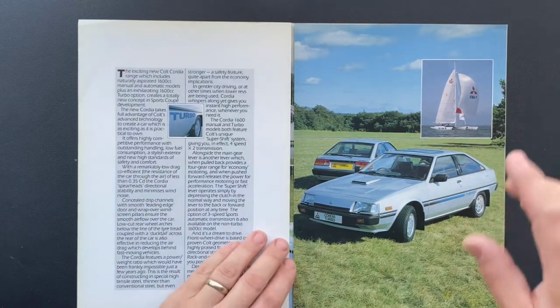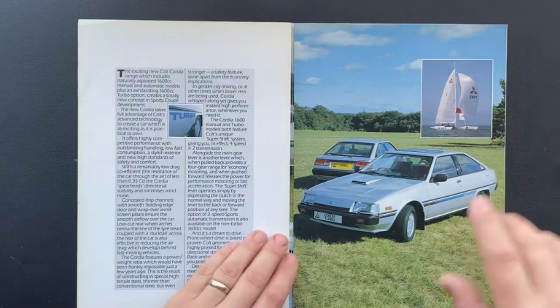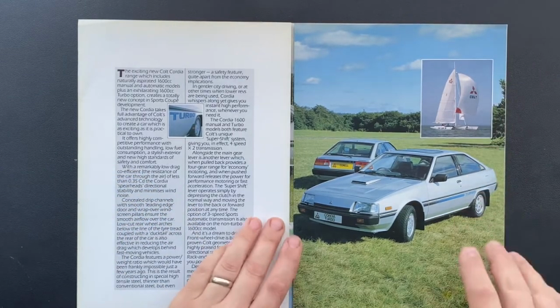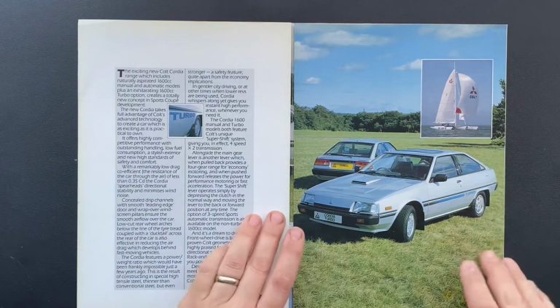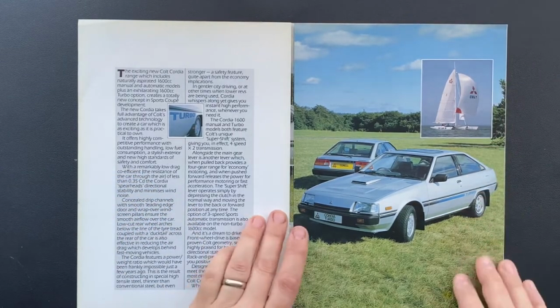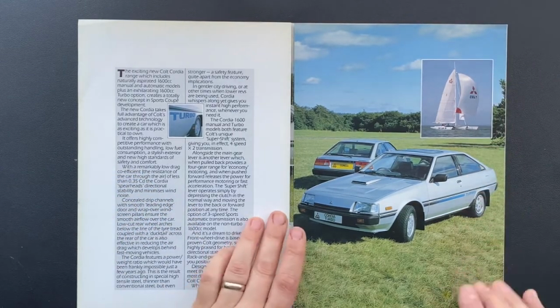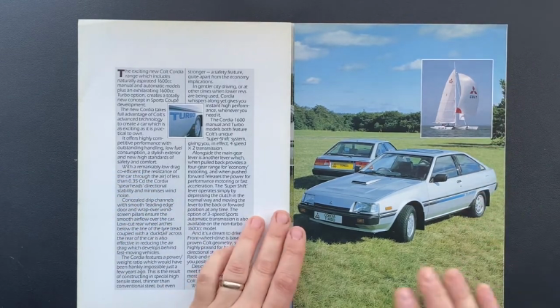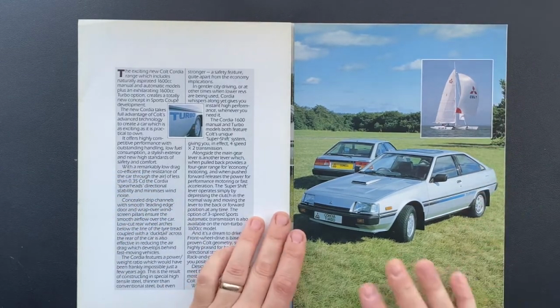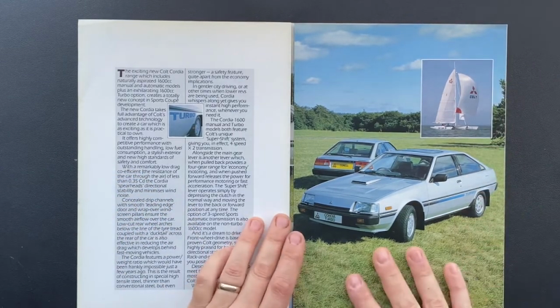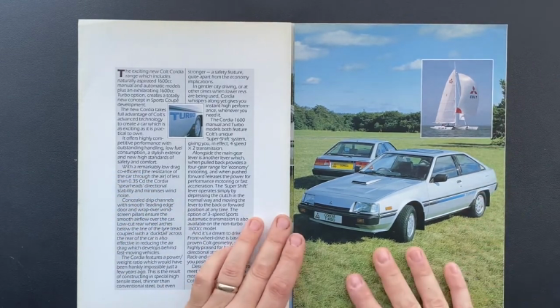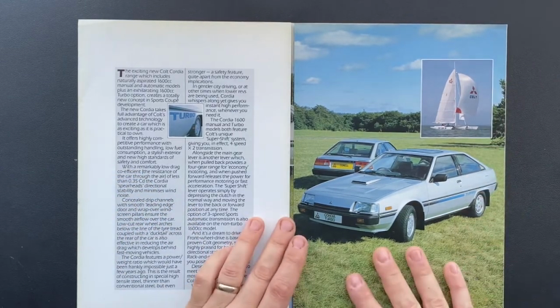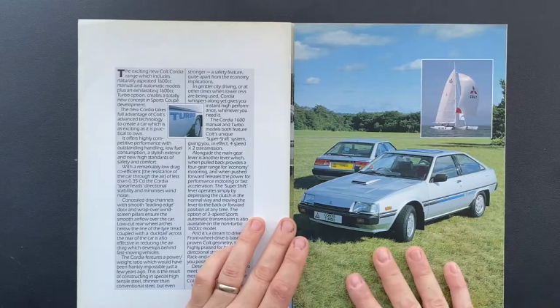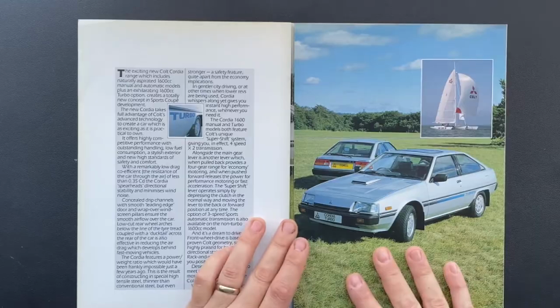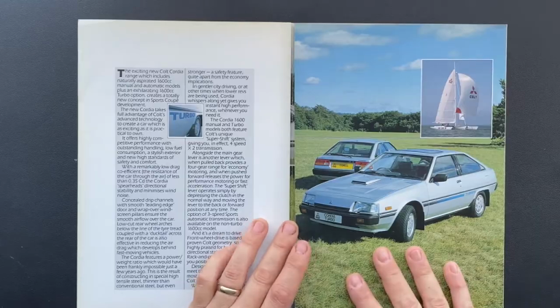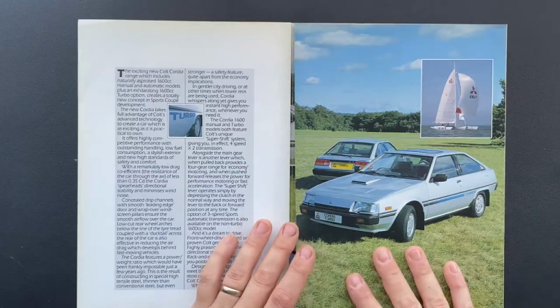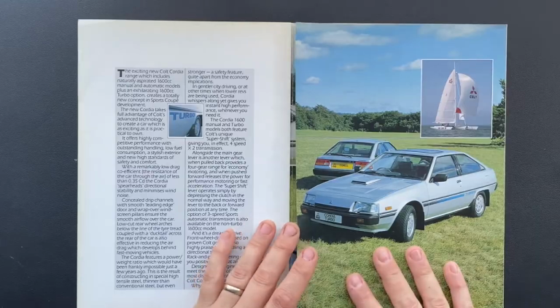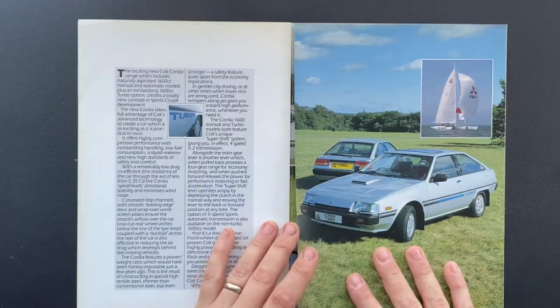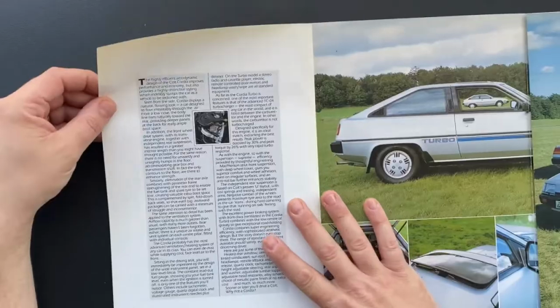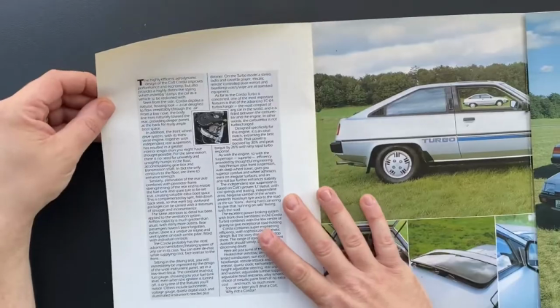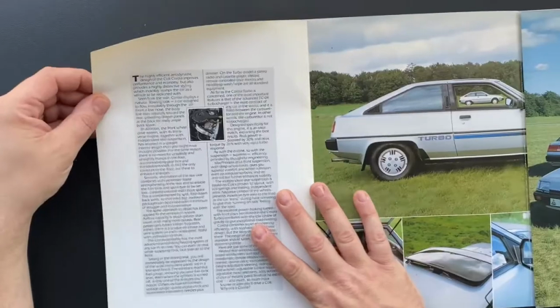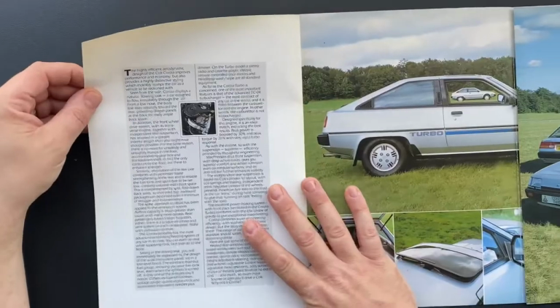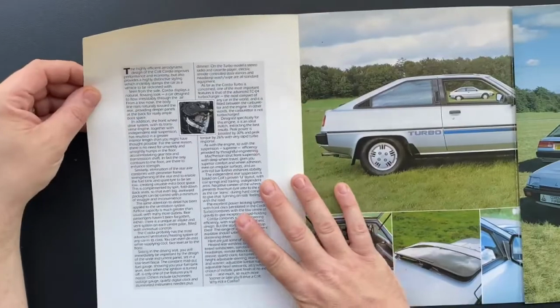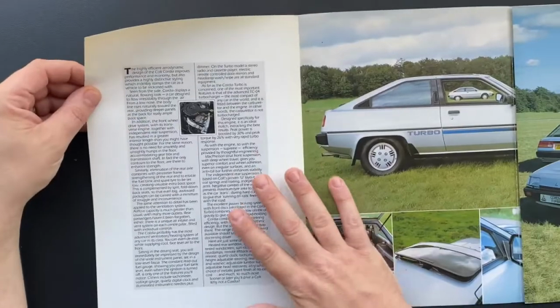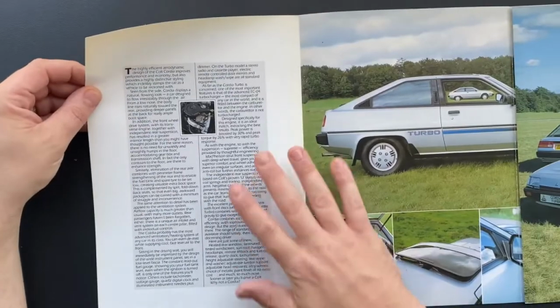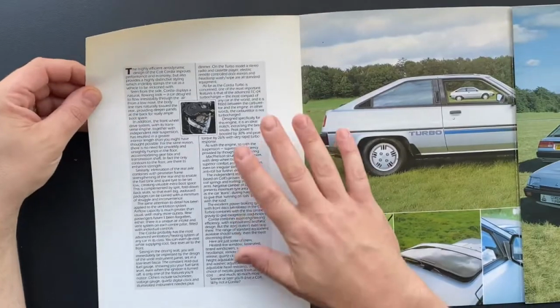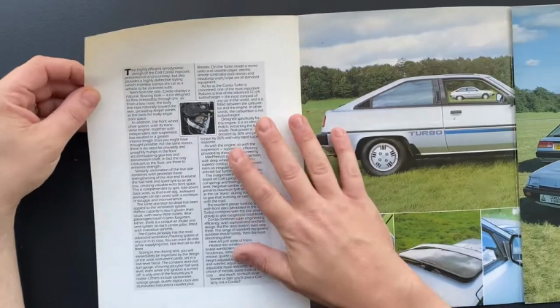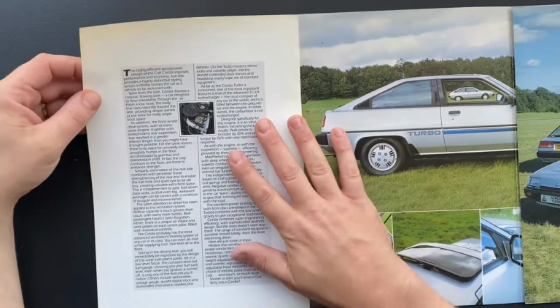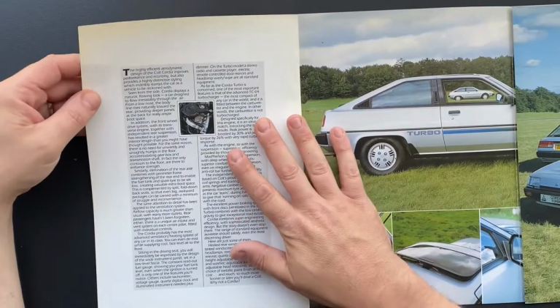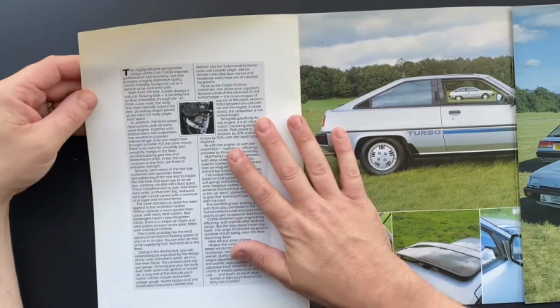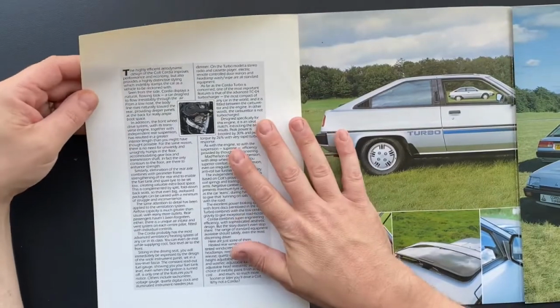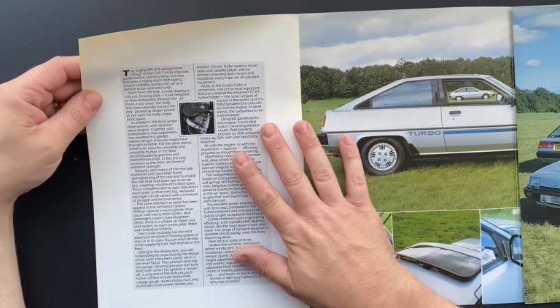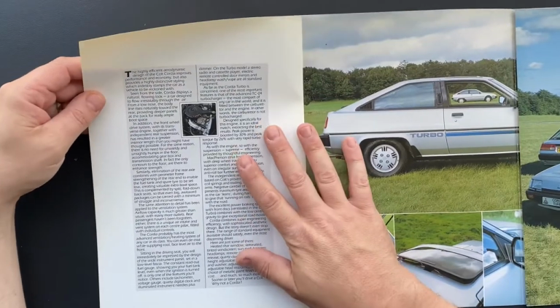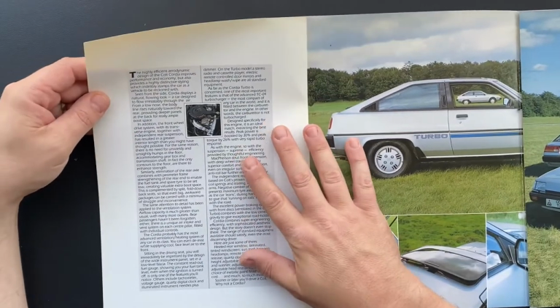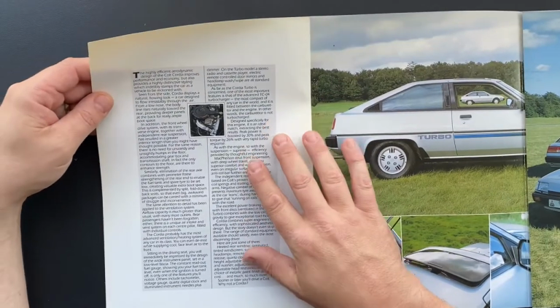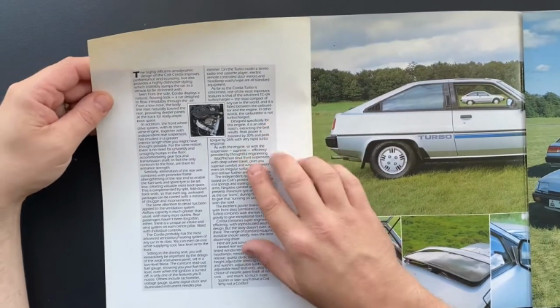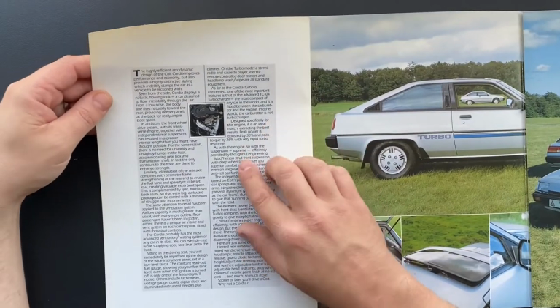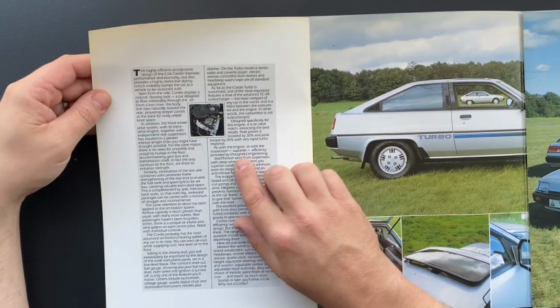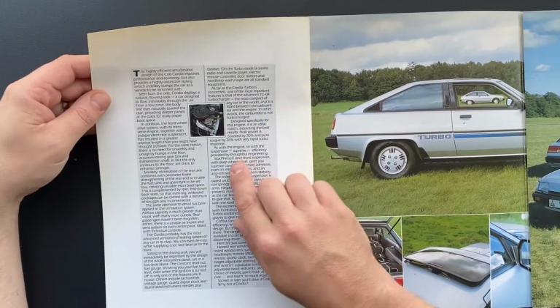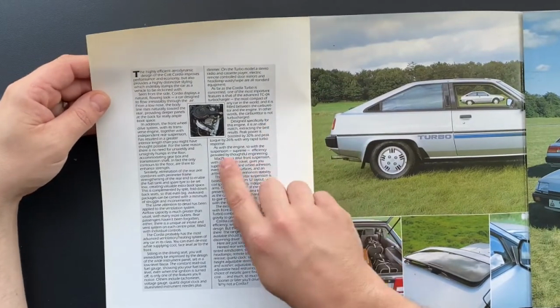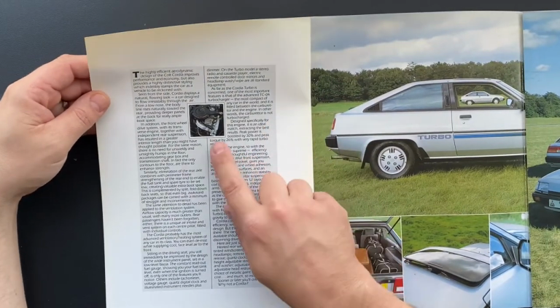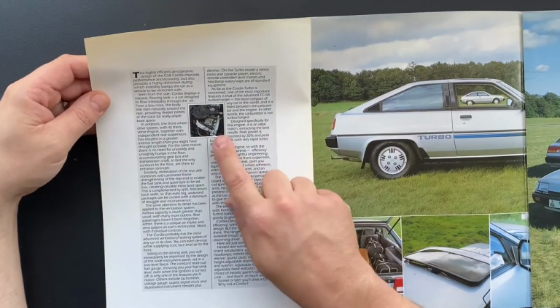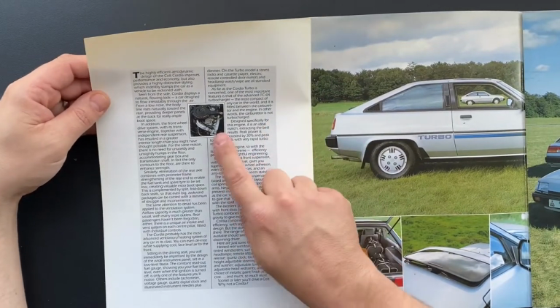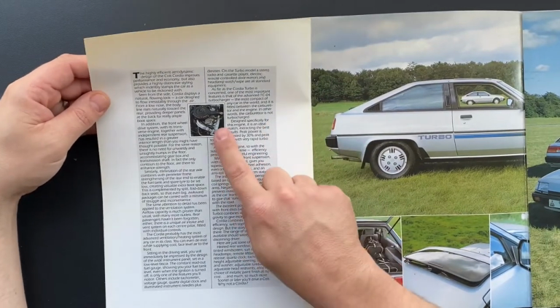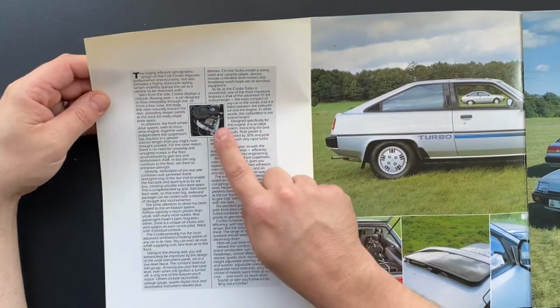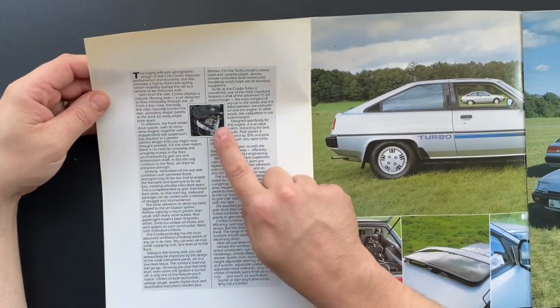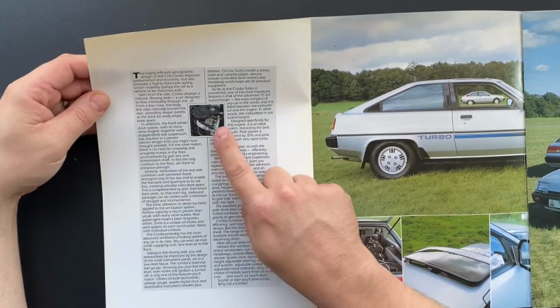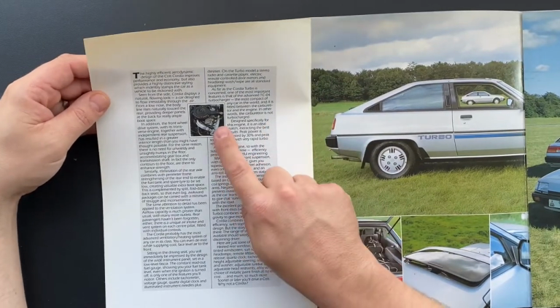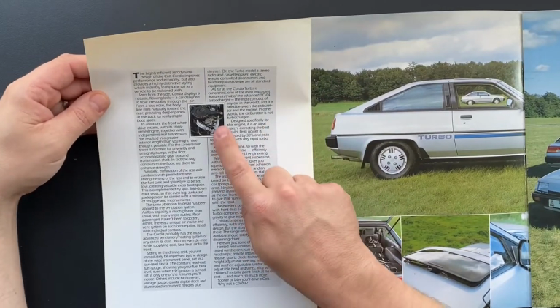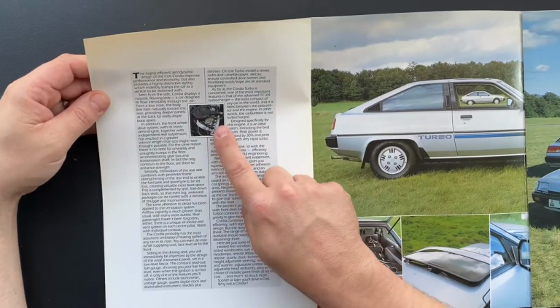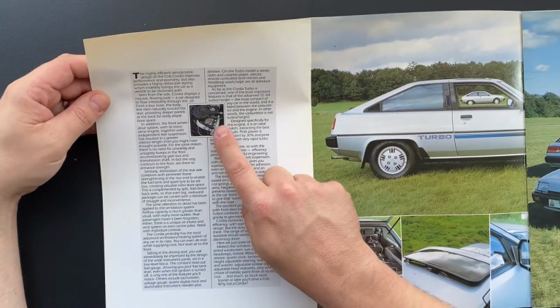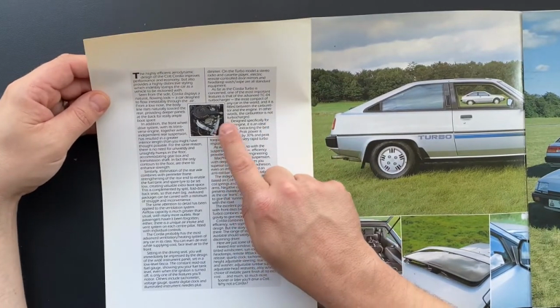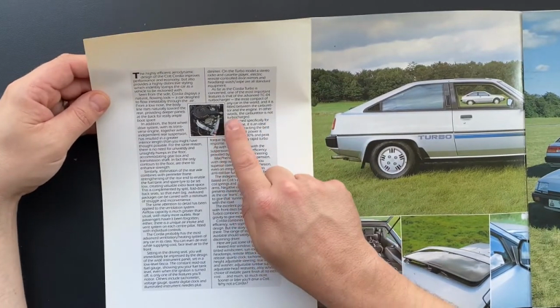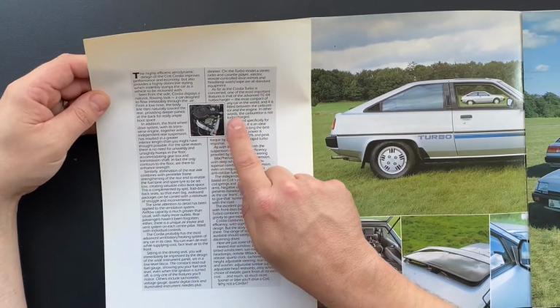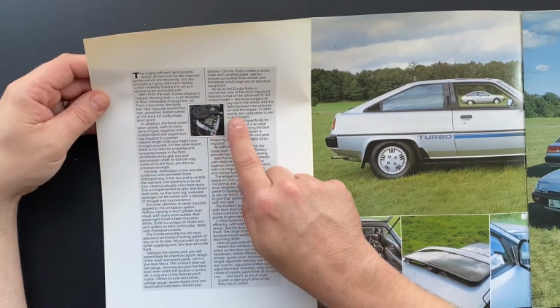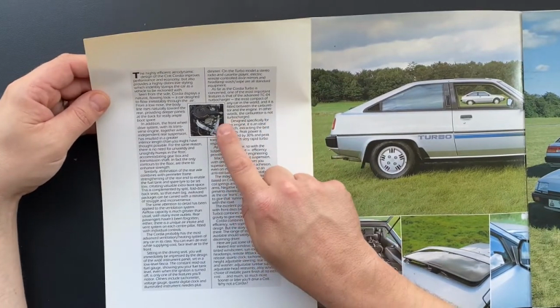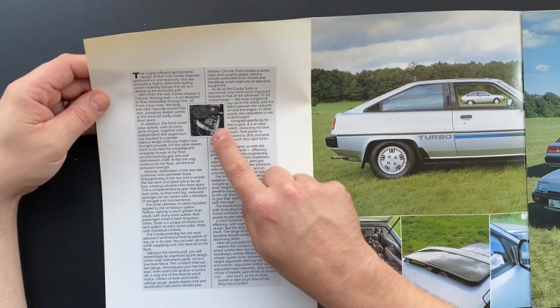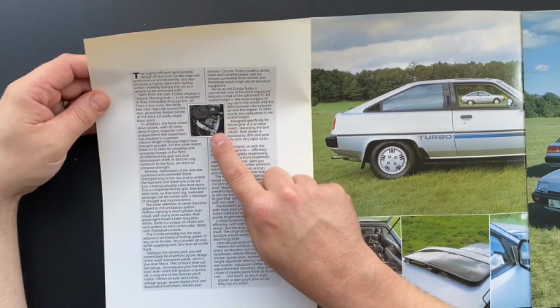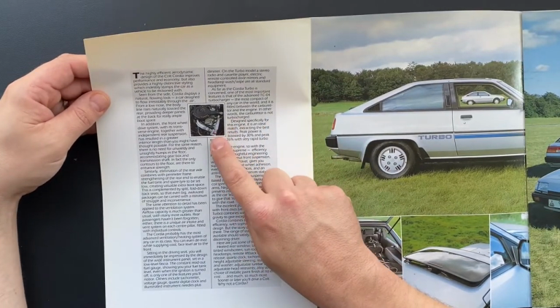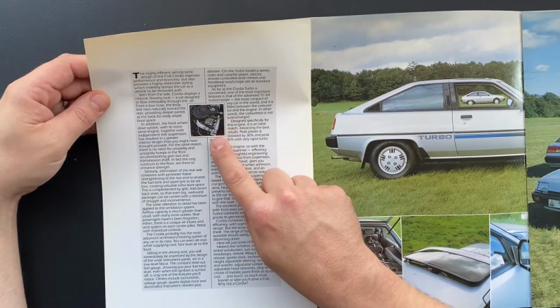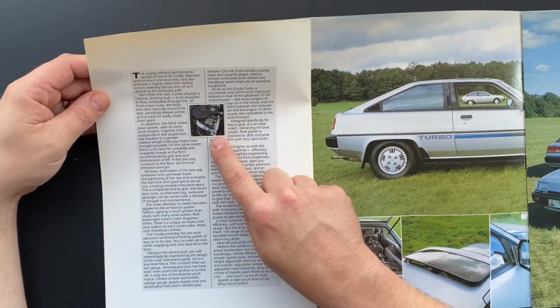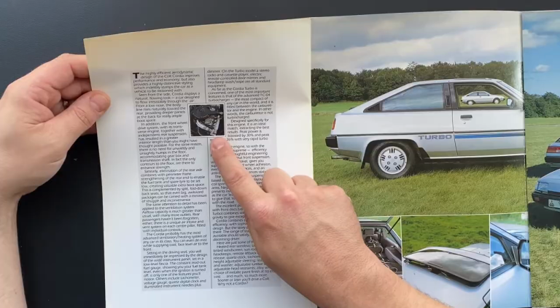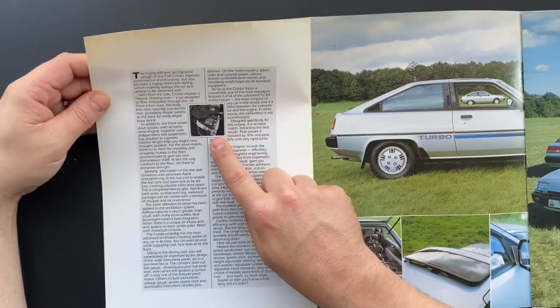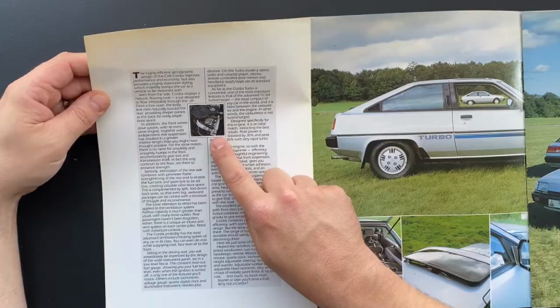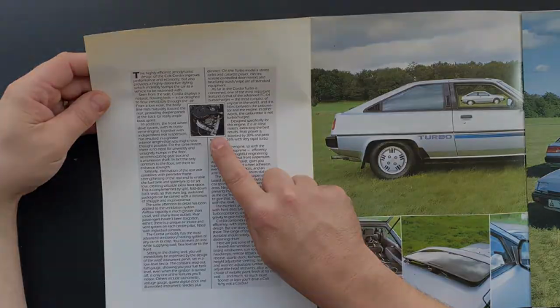There we go, and there's a couple of pictures. Here we have some more in-depth info and a picture of the turbo engine.